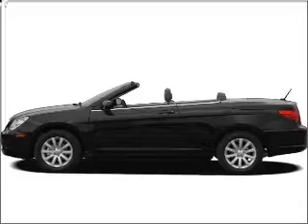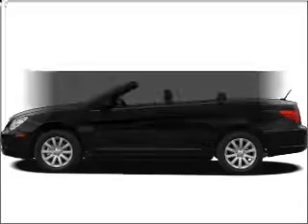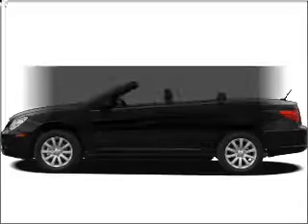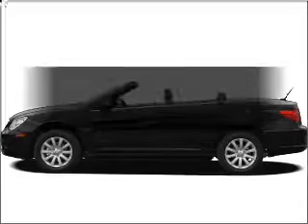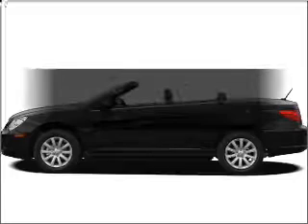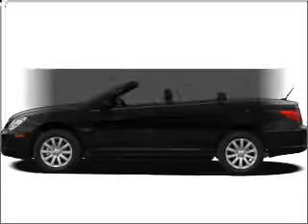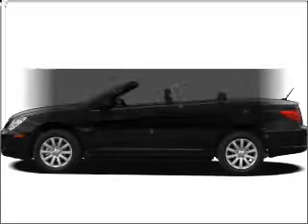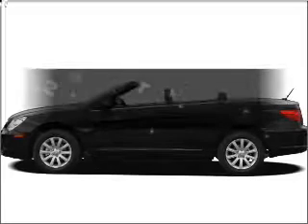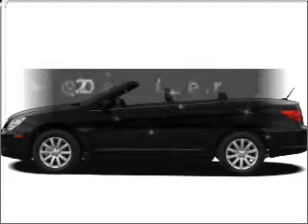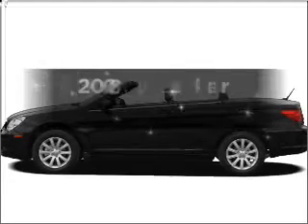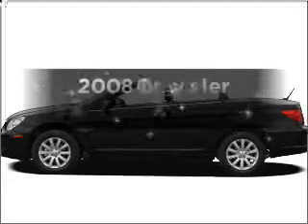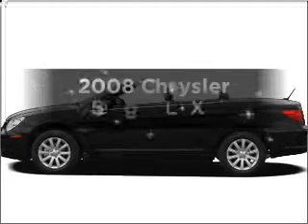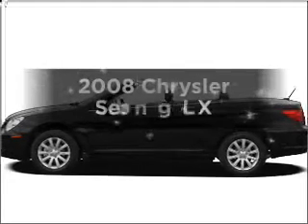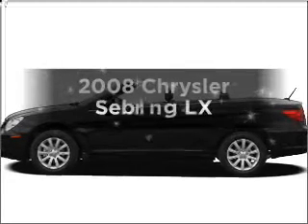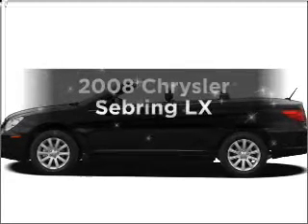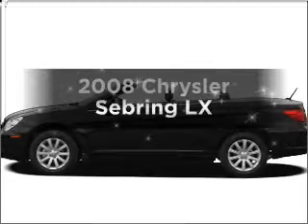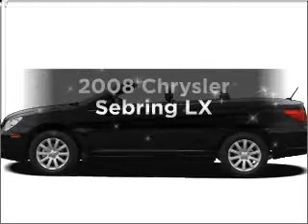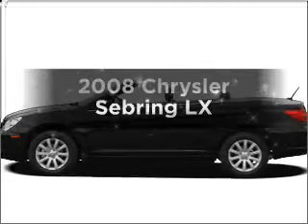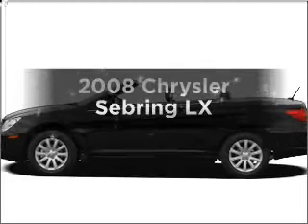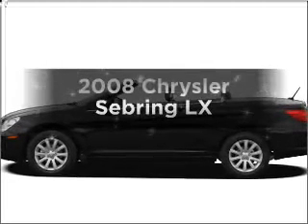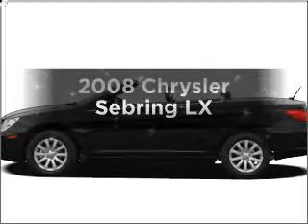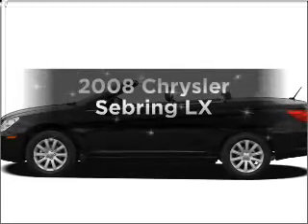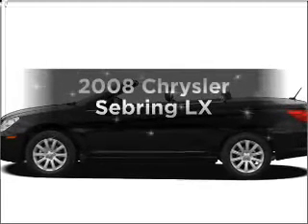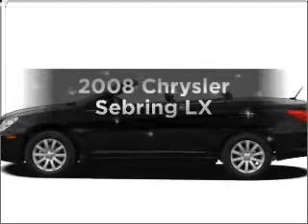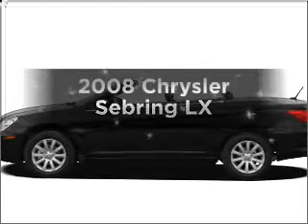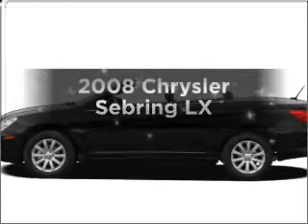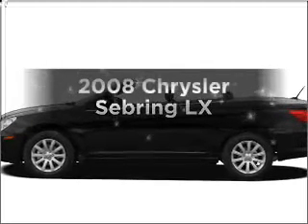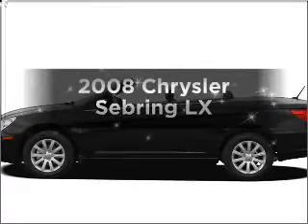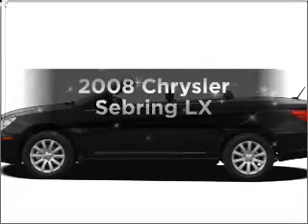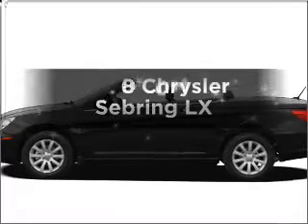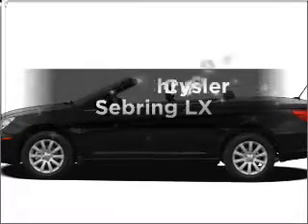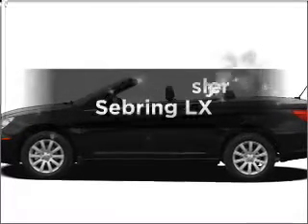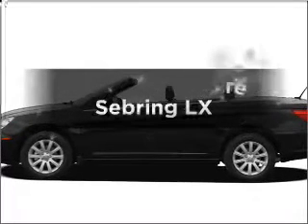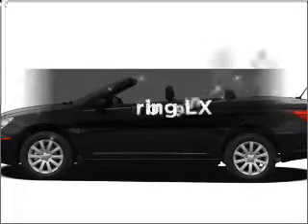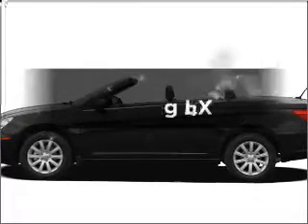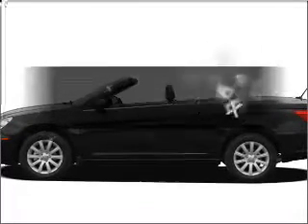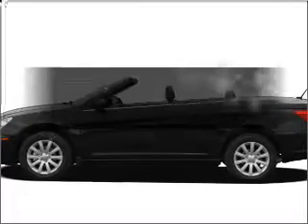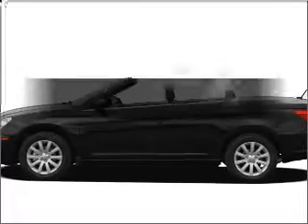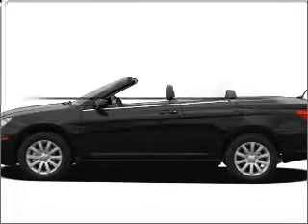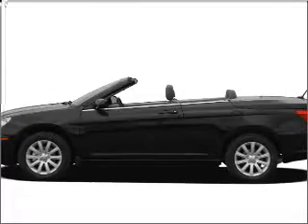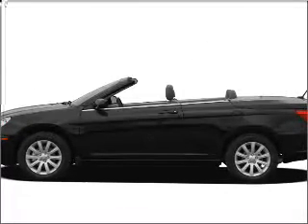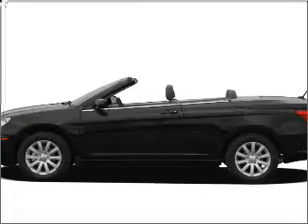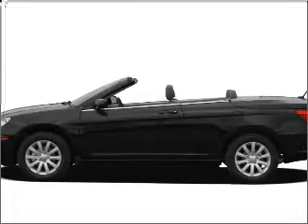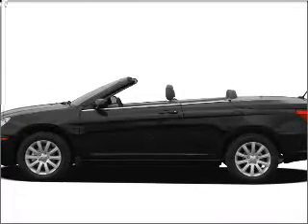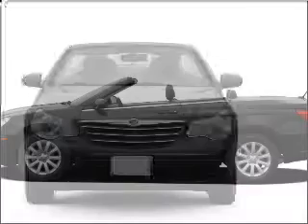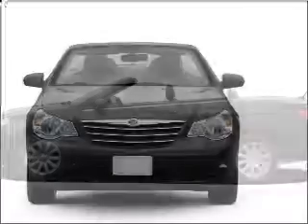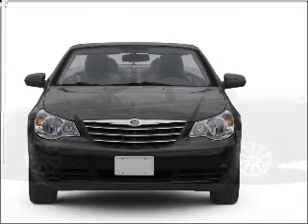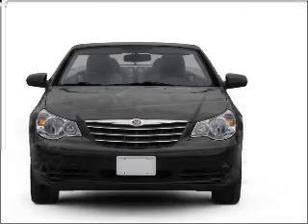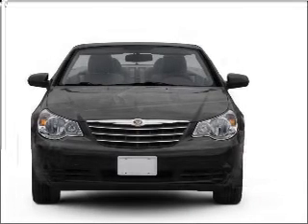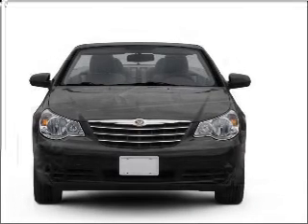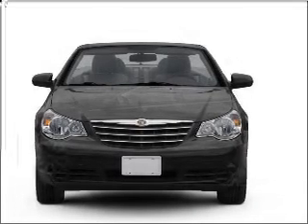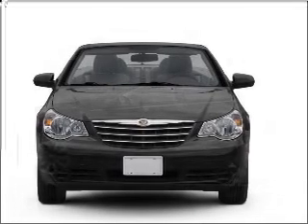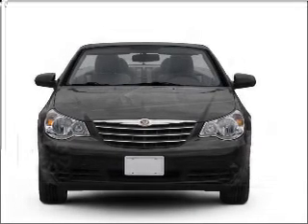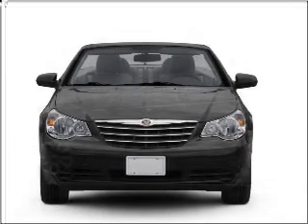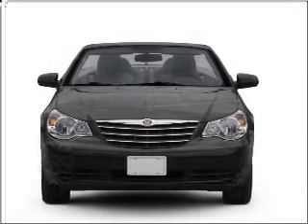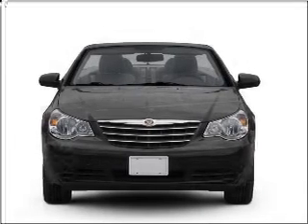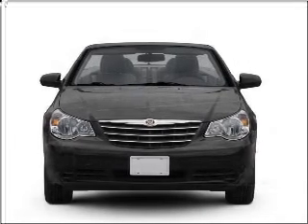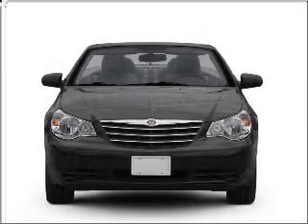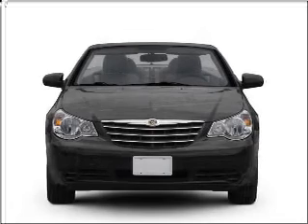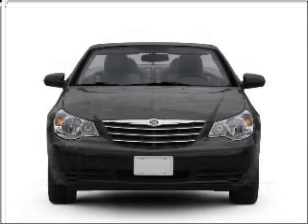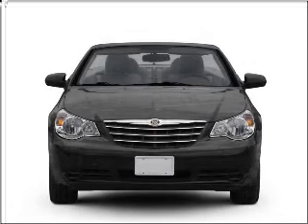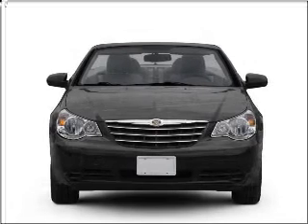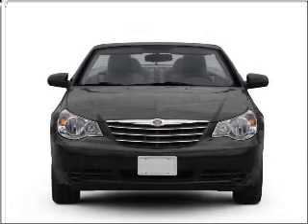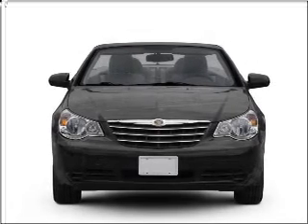Check out this 2008 Chrysler Sebring. If you're looking for an automobile with great attributes, look no further.